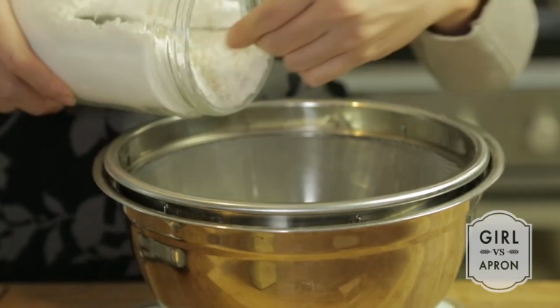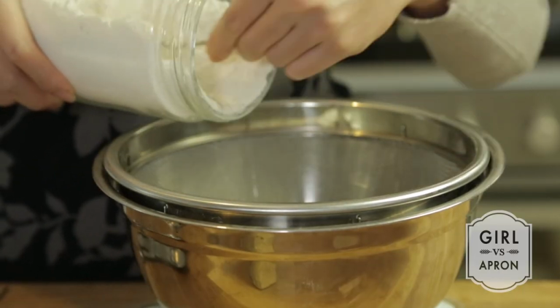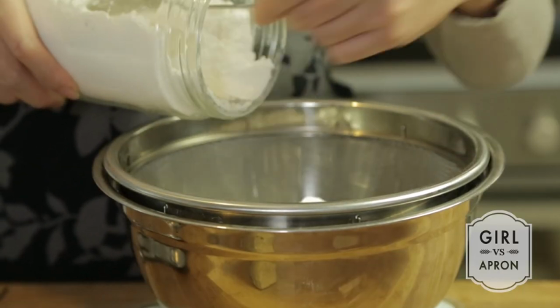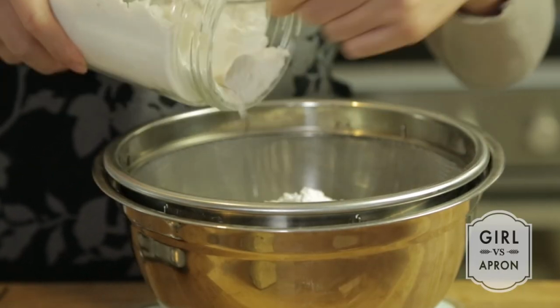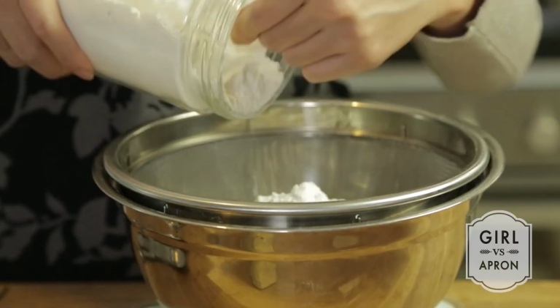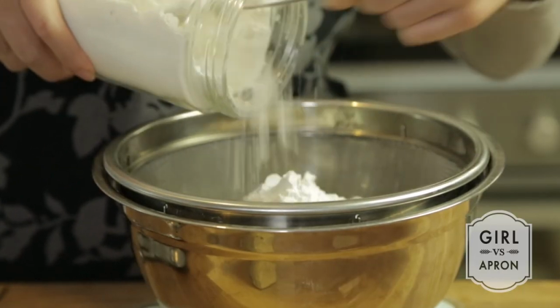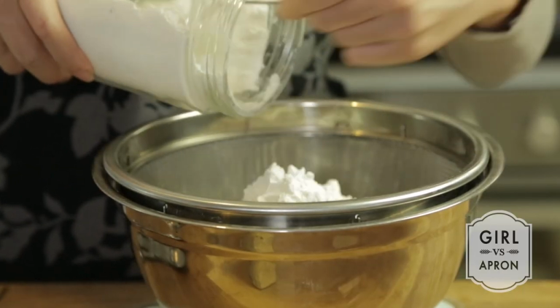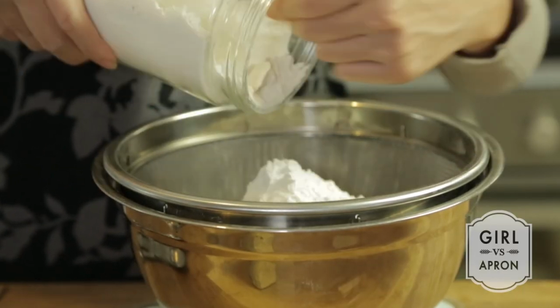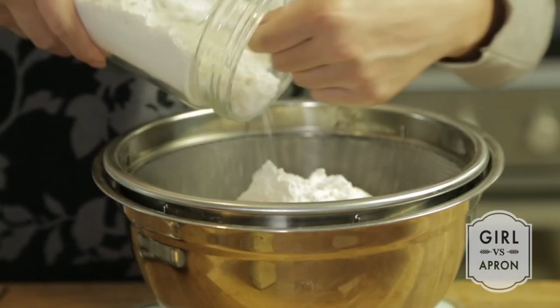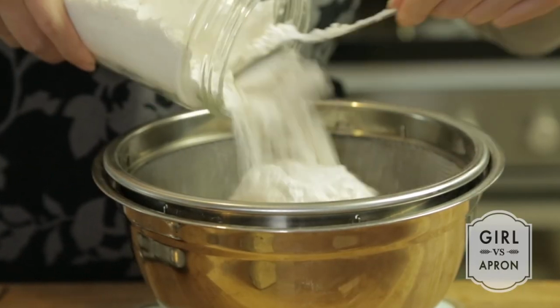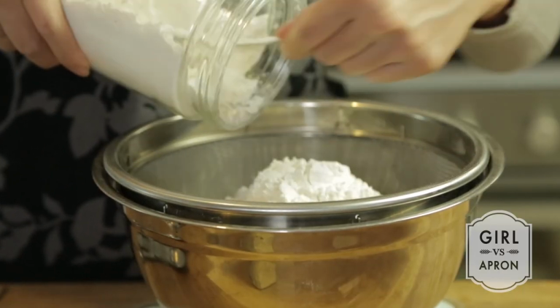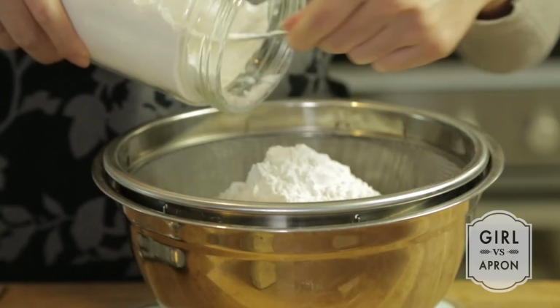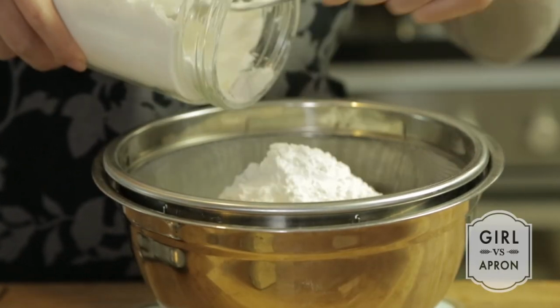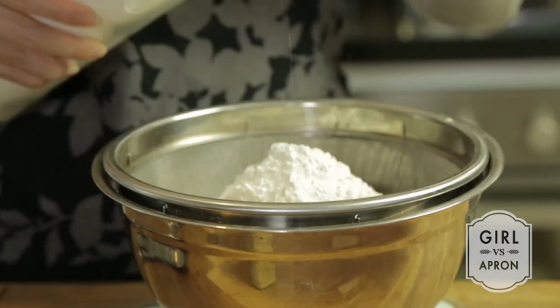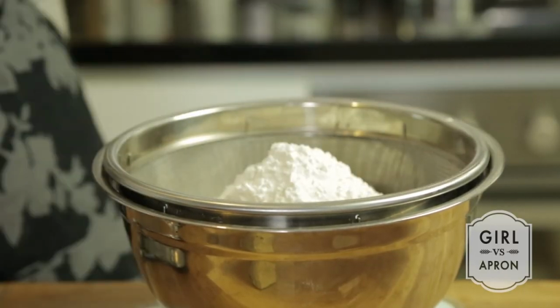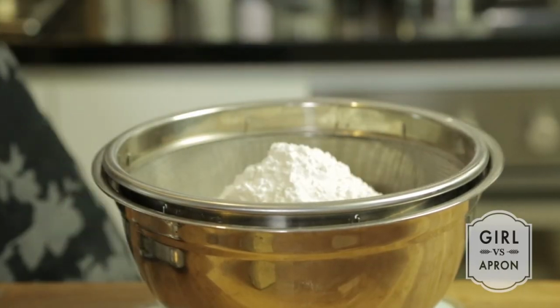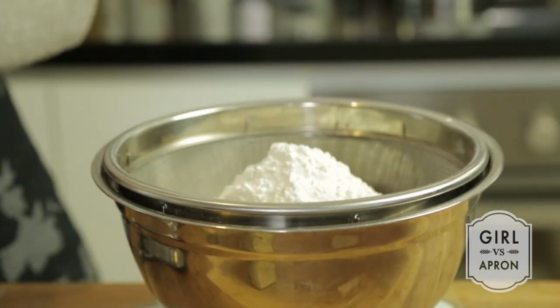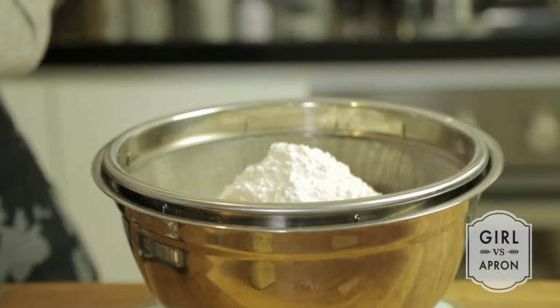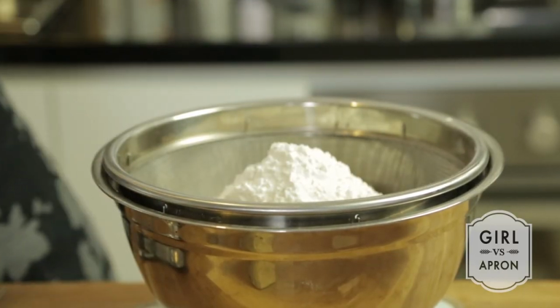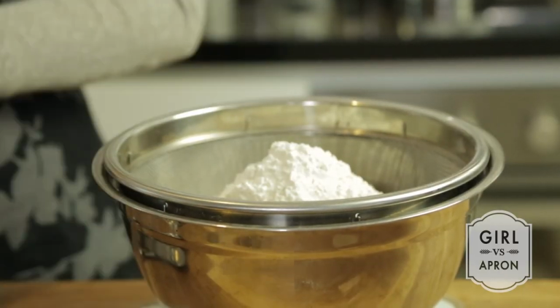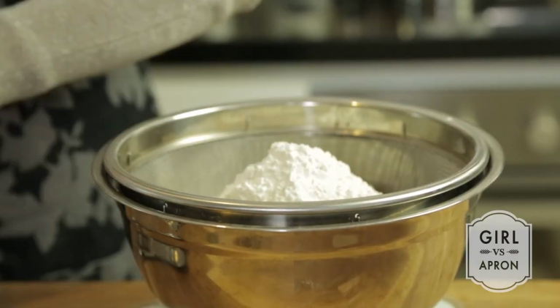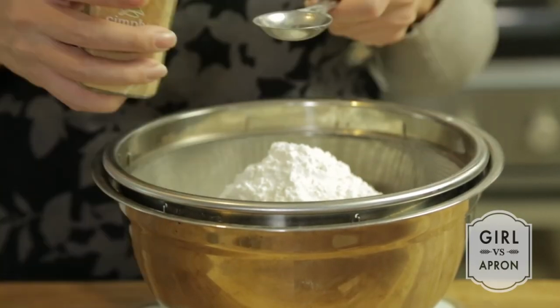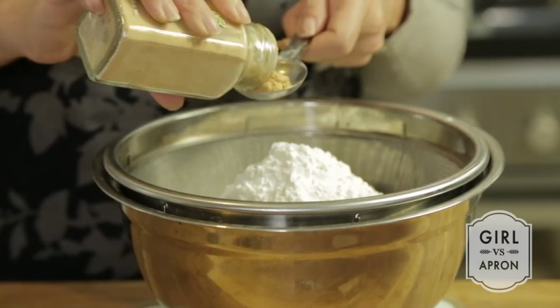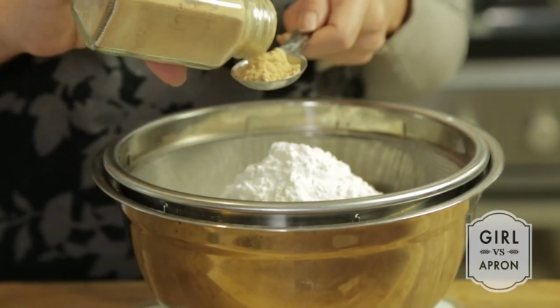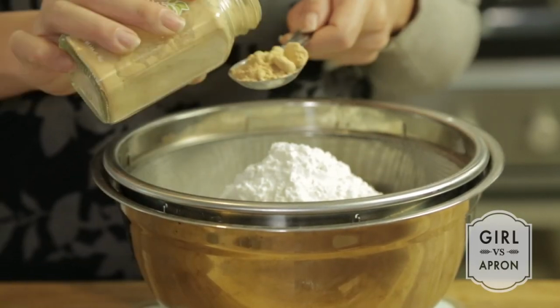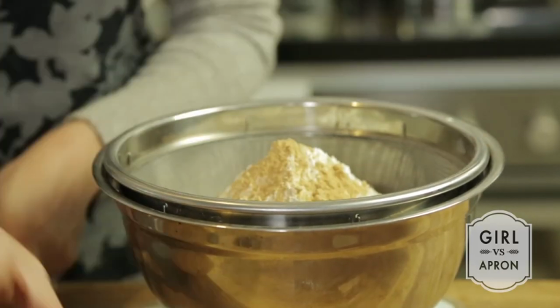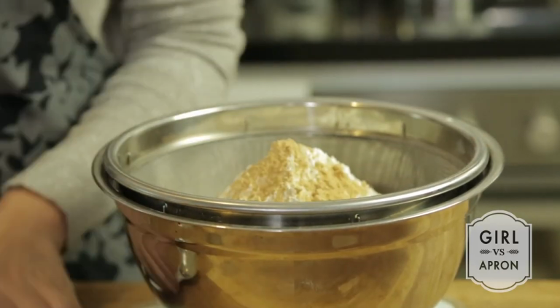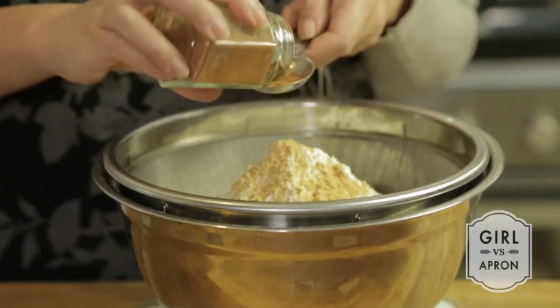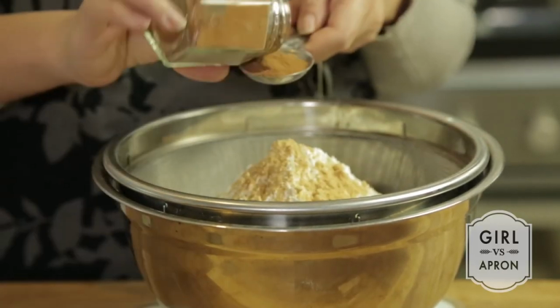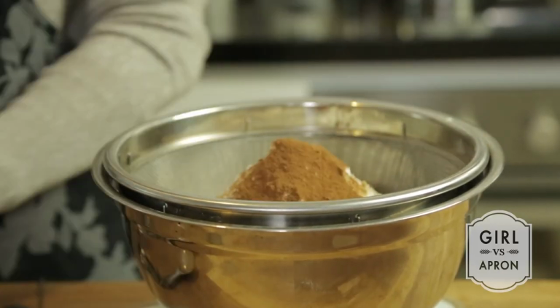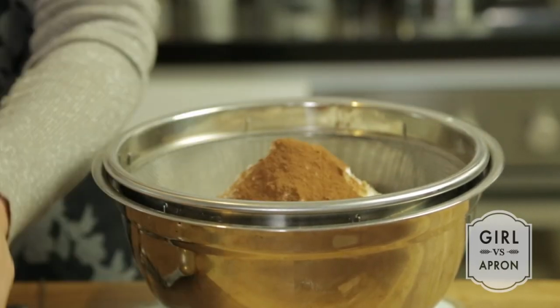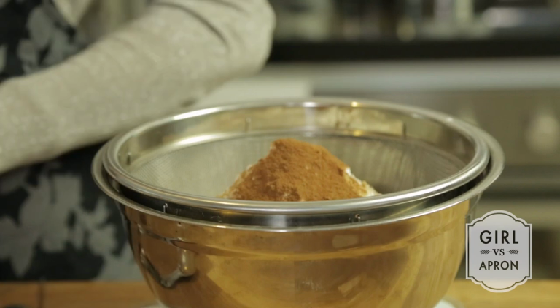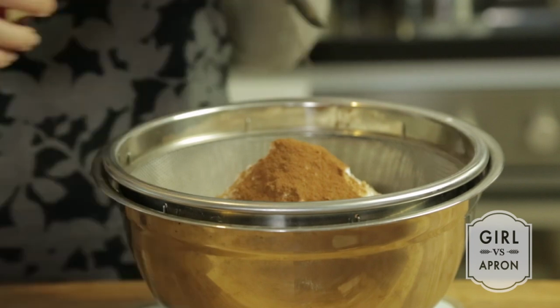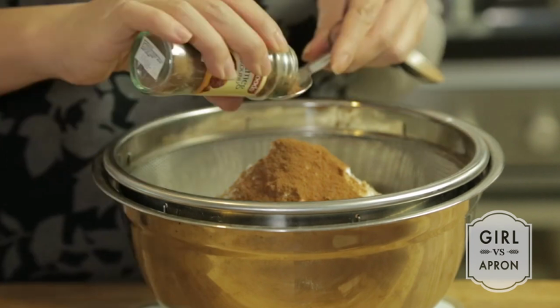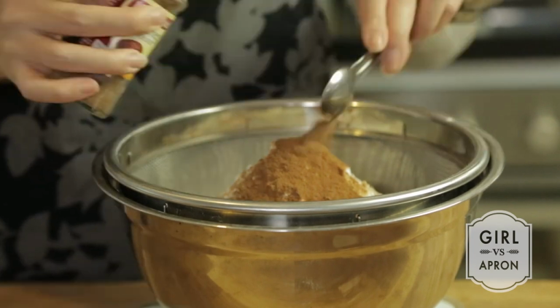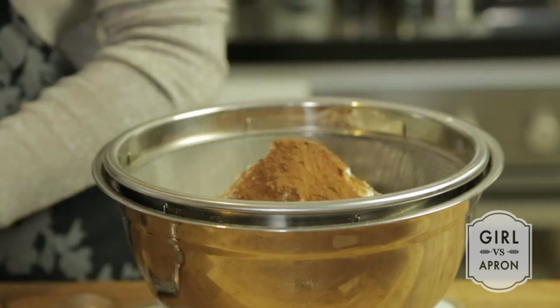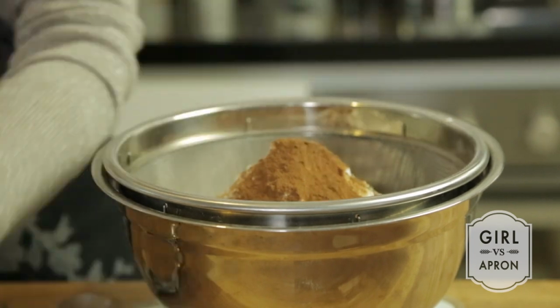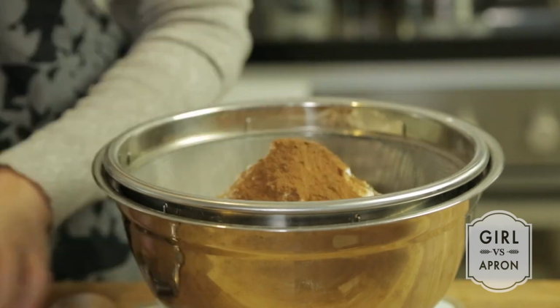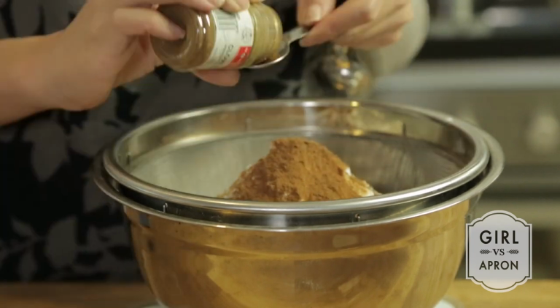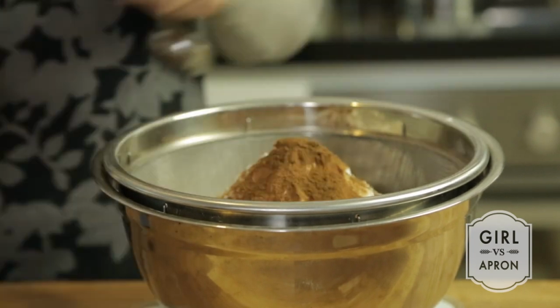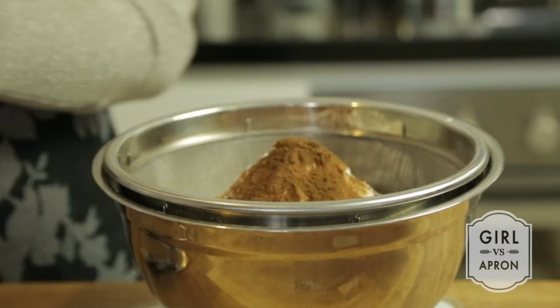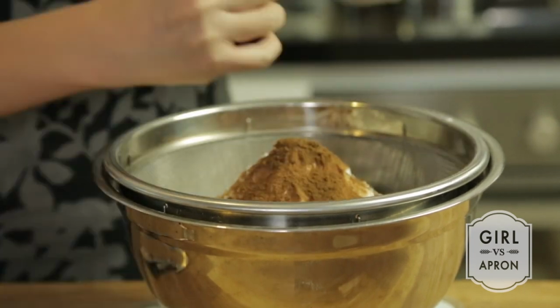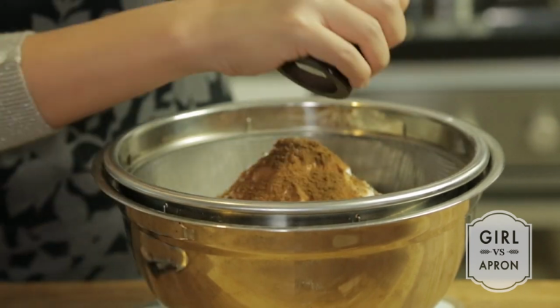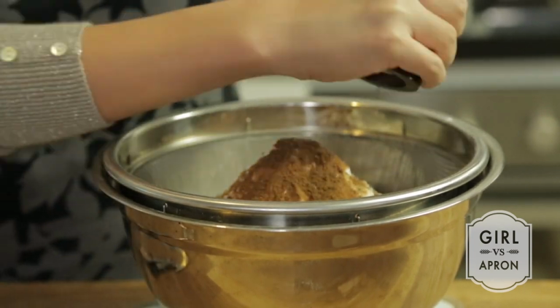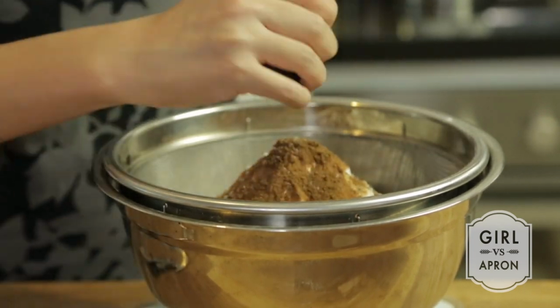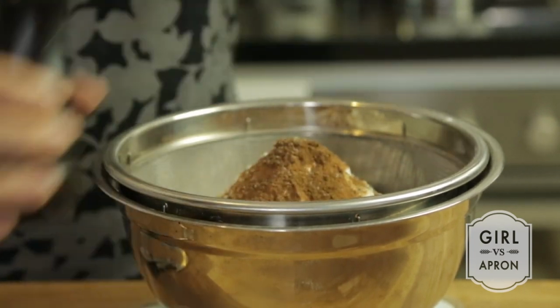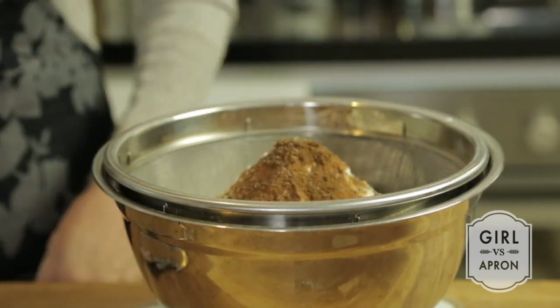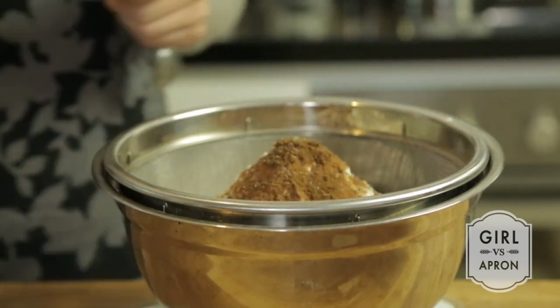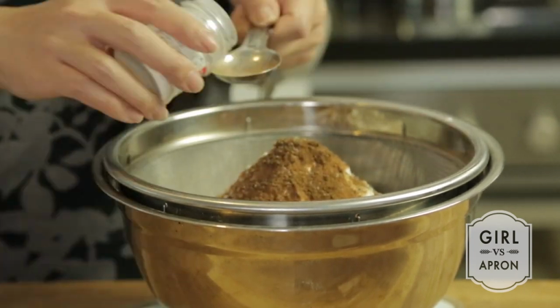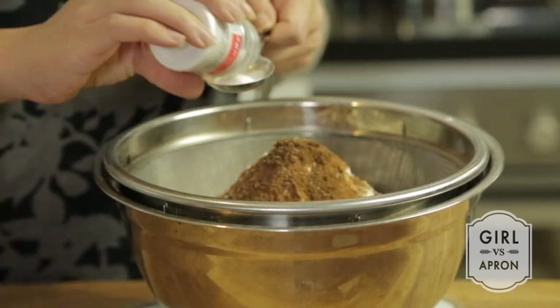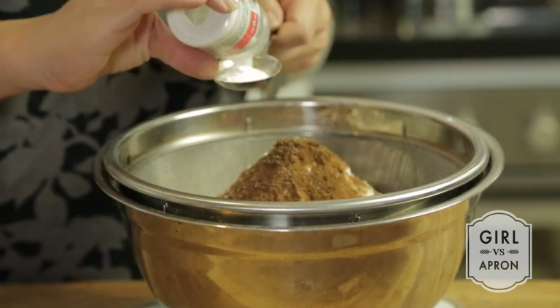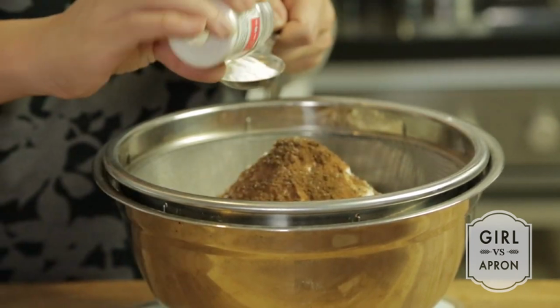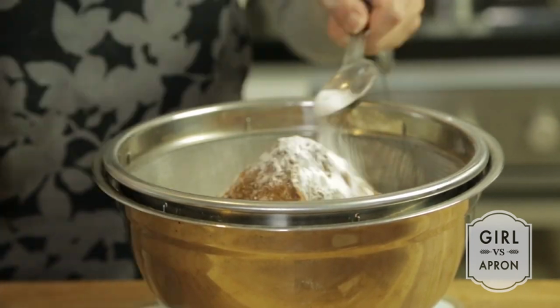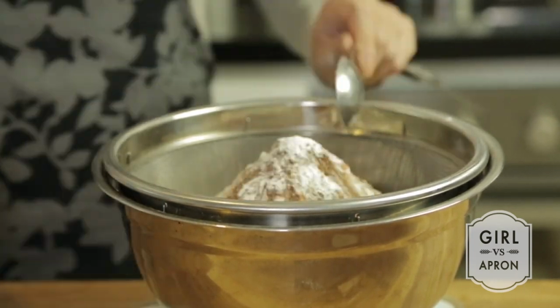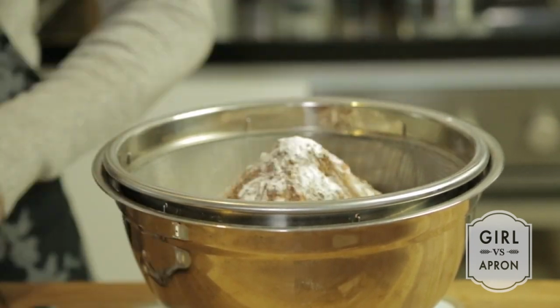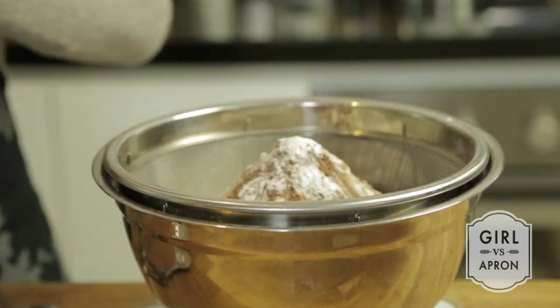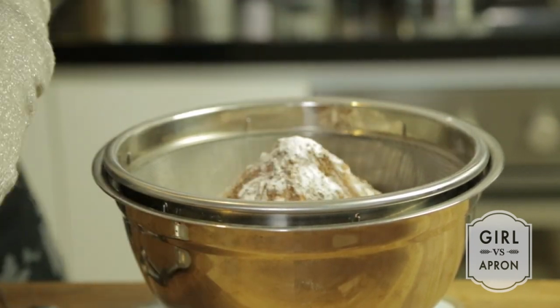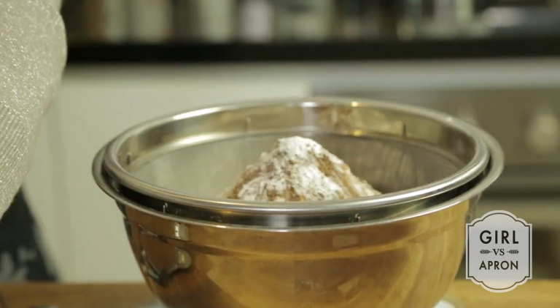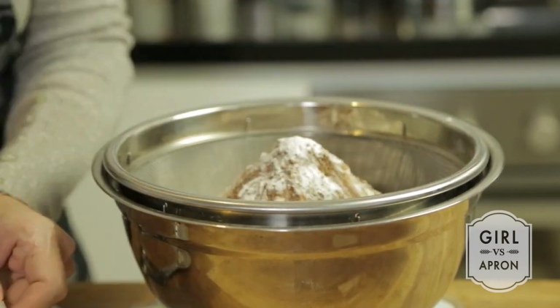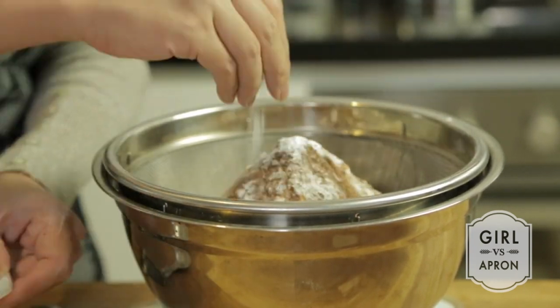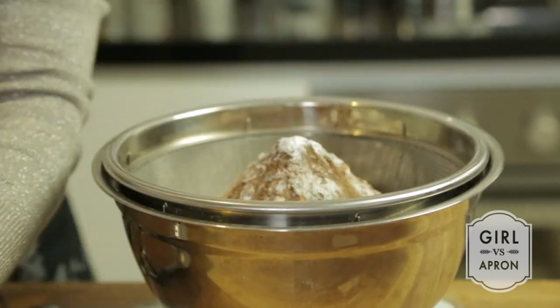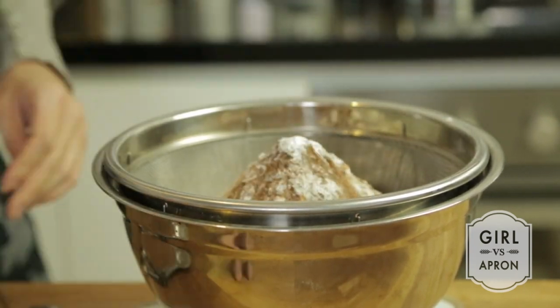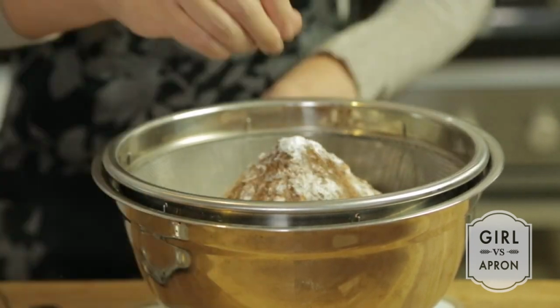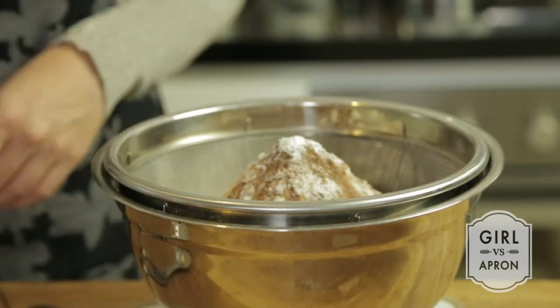First, sift the flour, salt, baking powder and all the spices together in a large bowl and set aside.